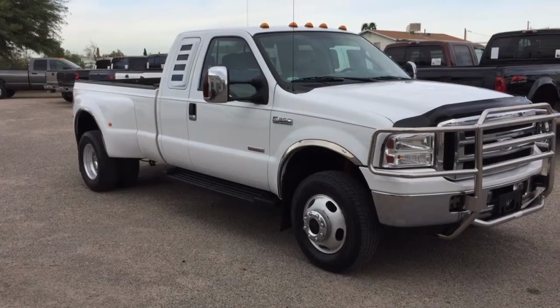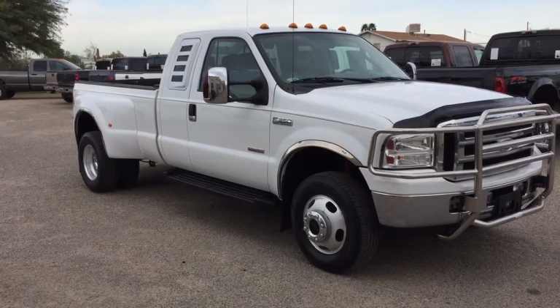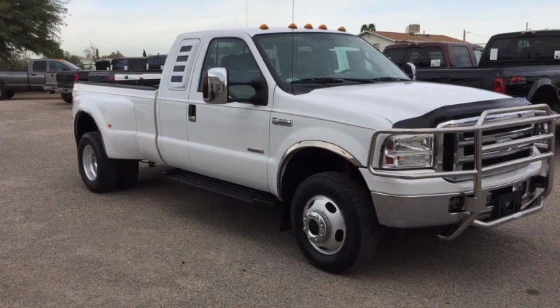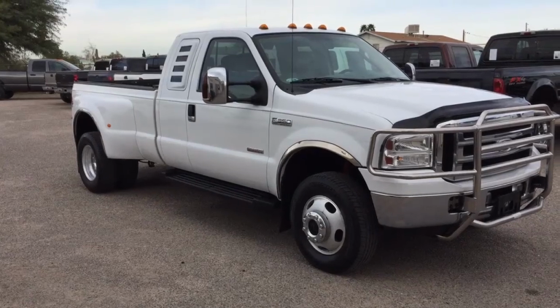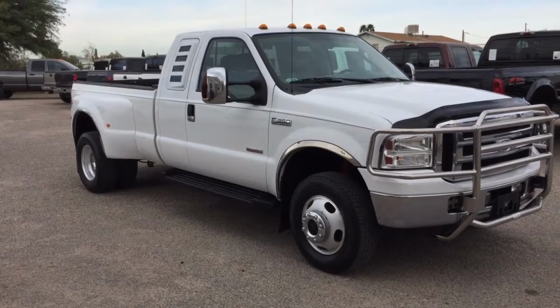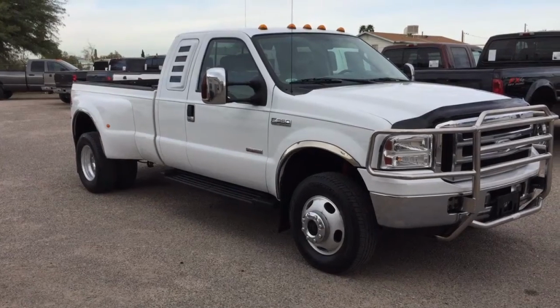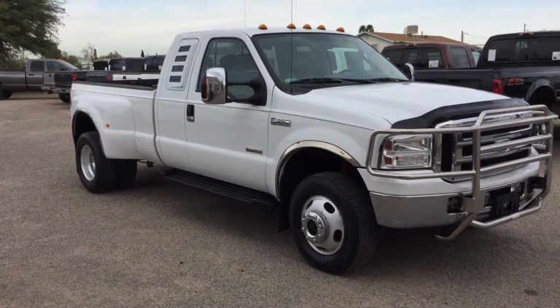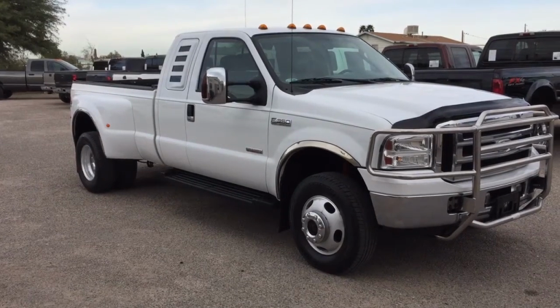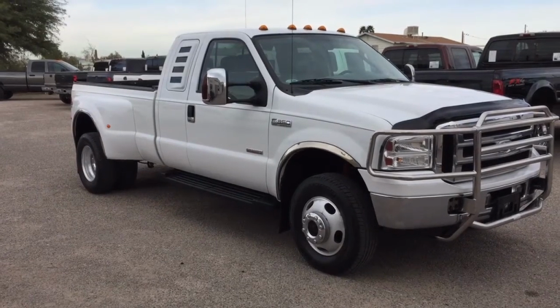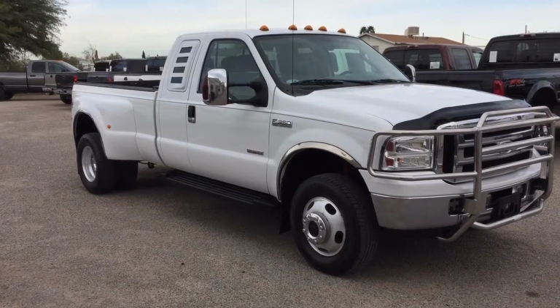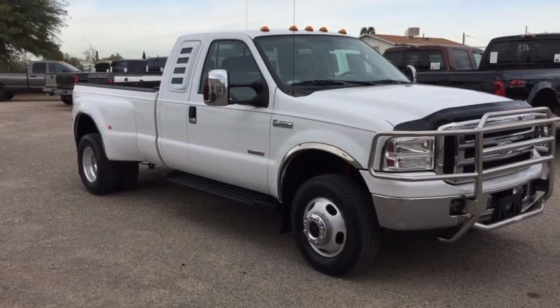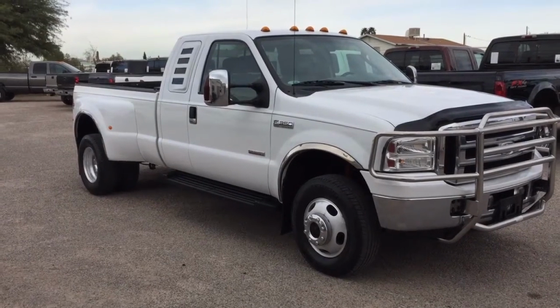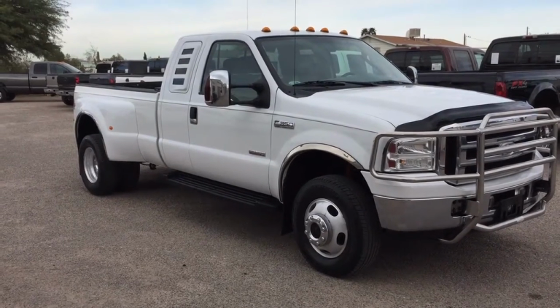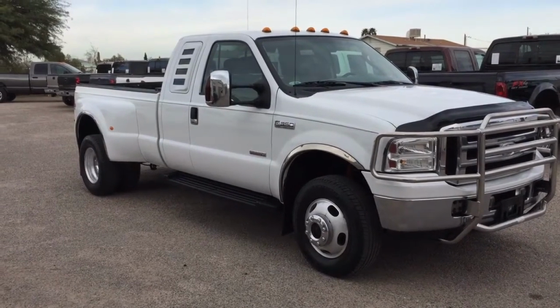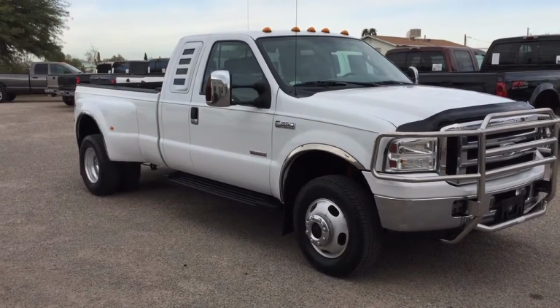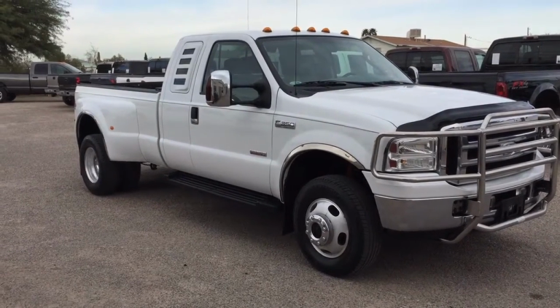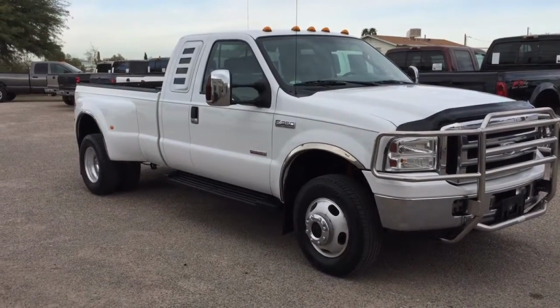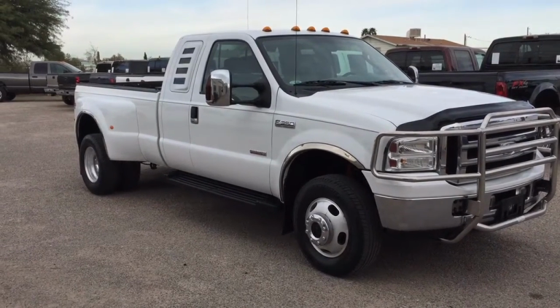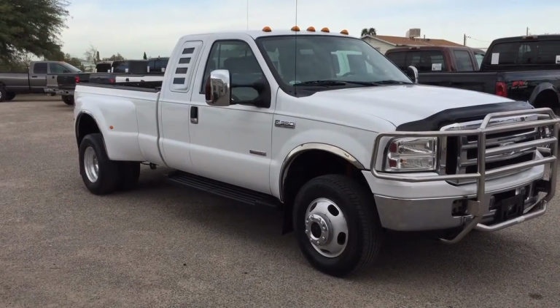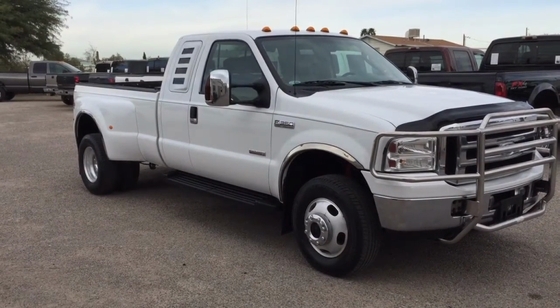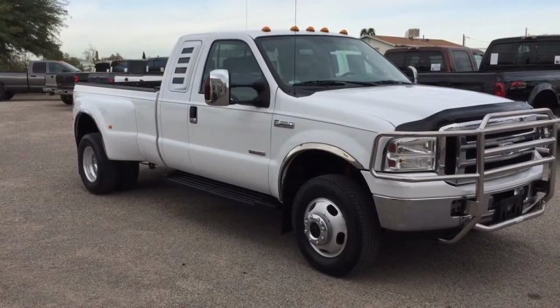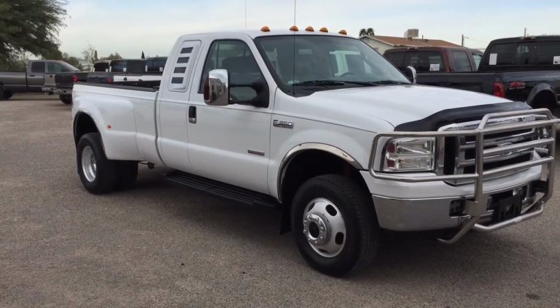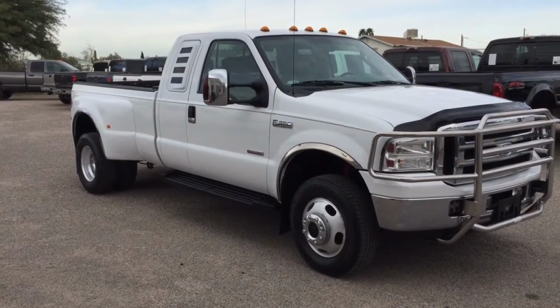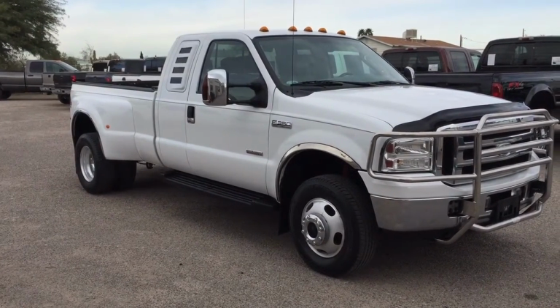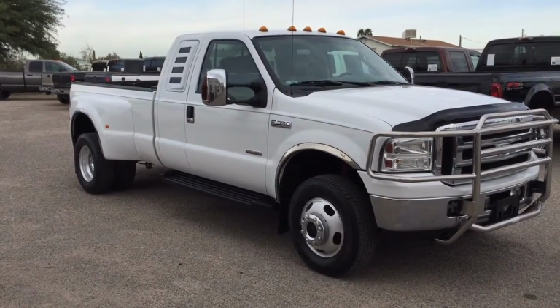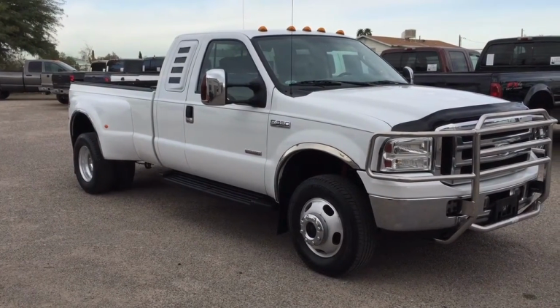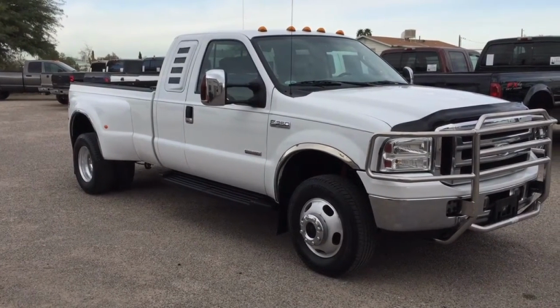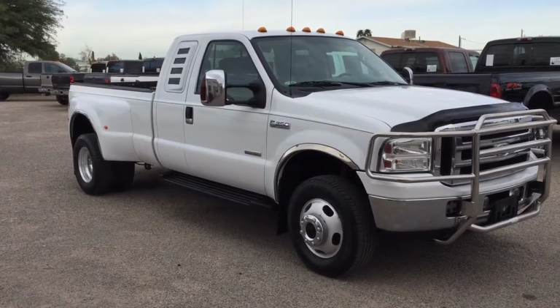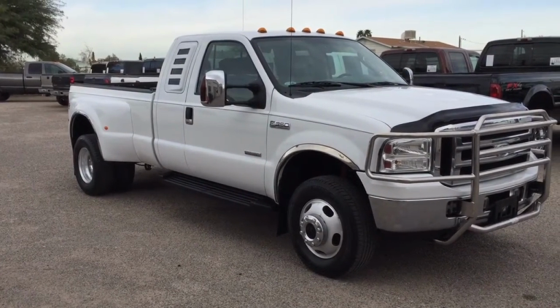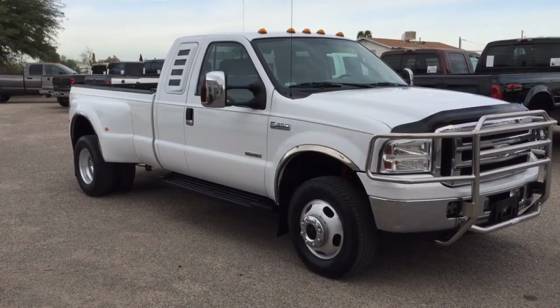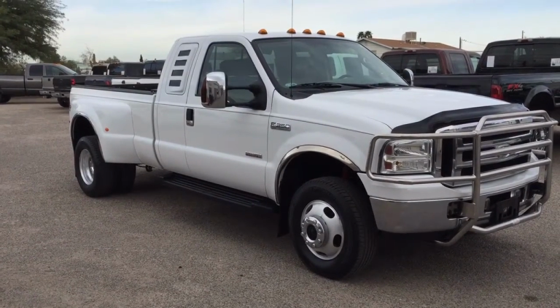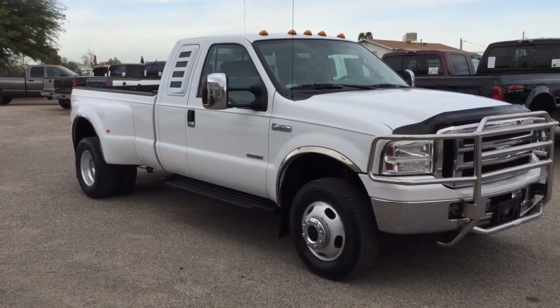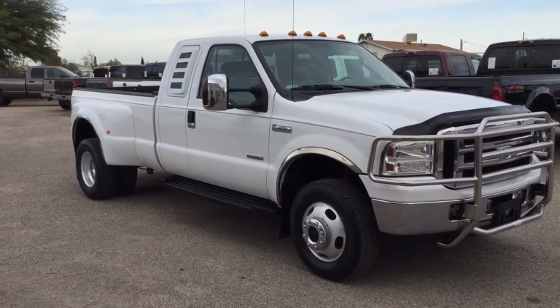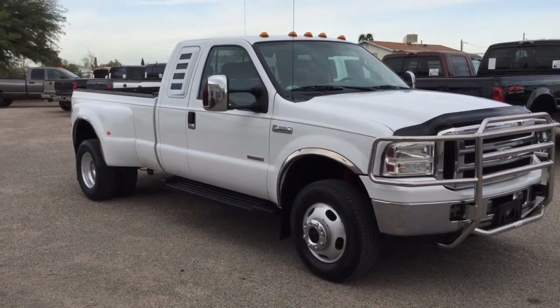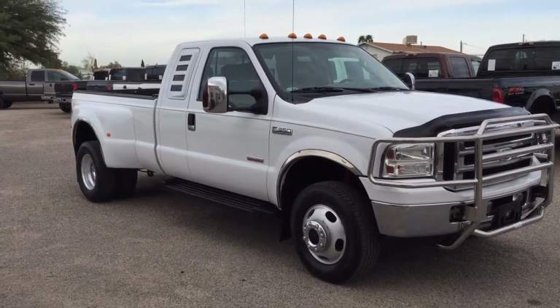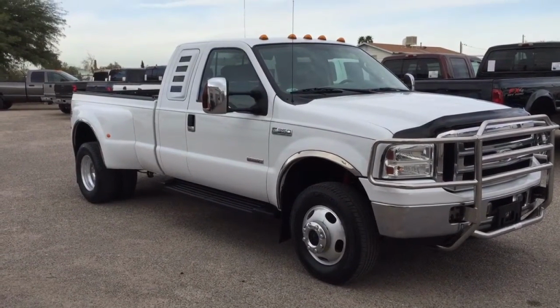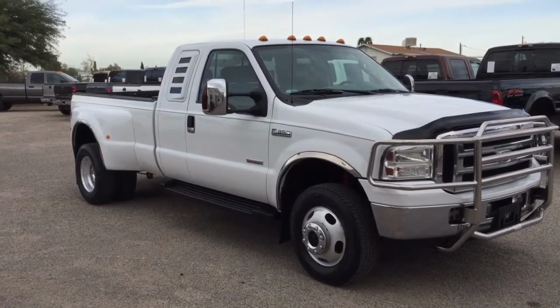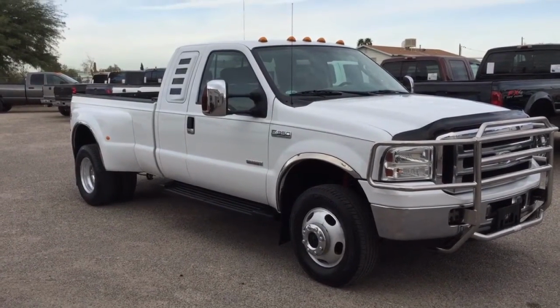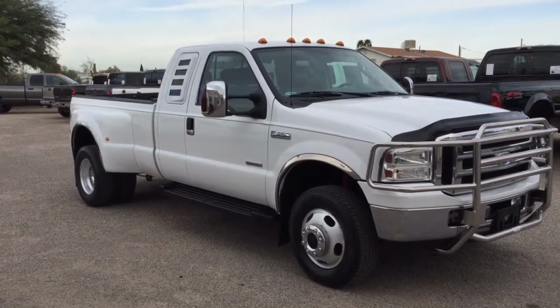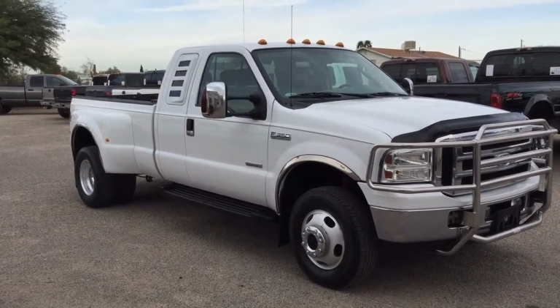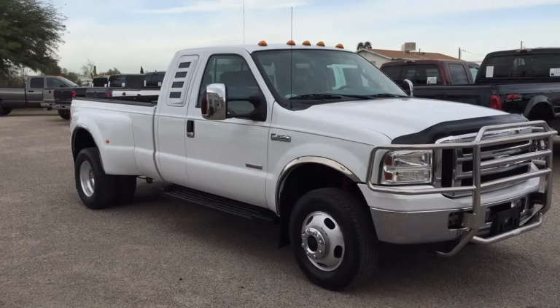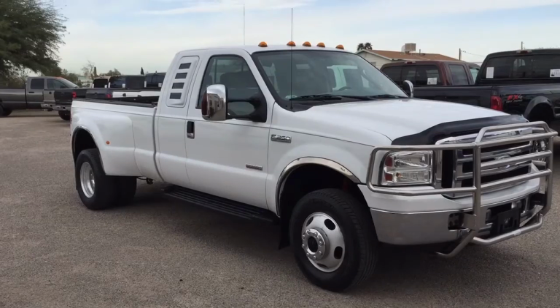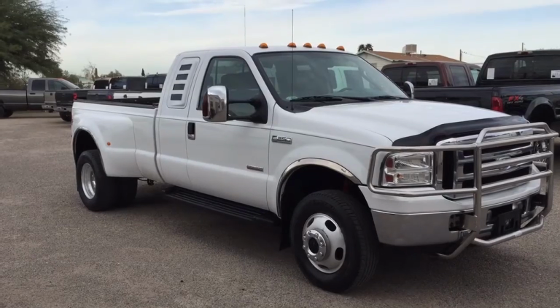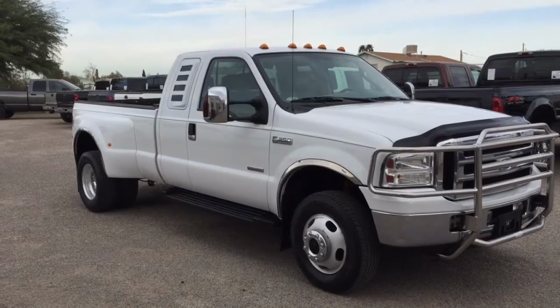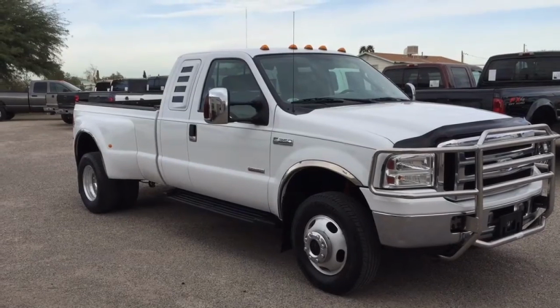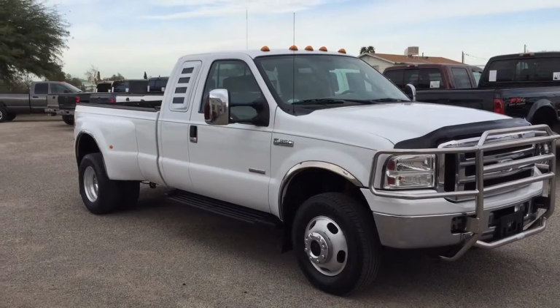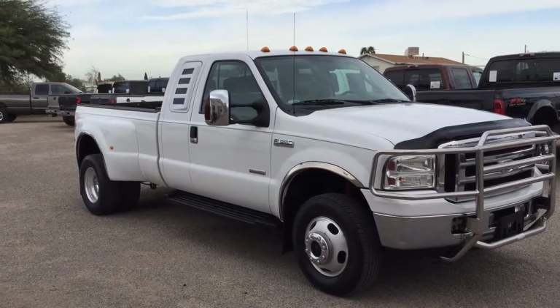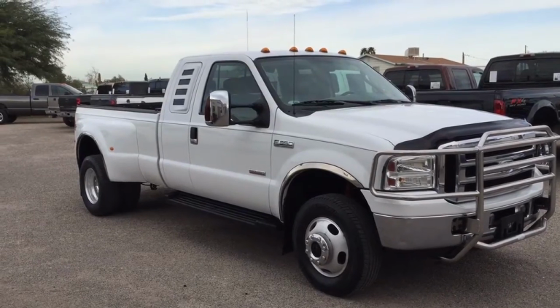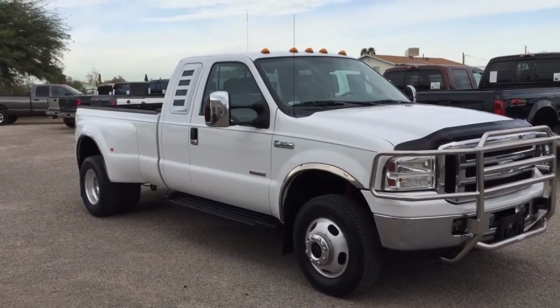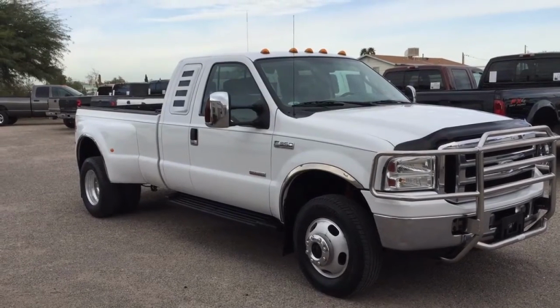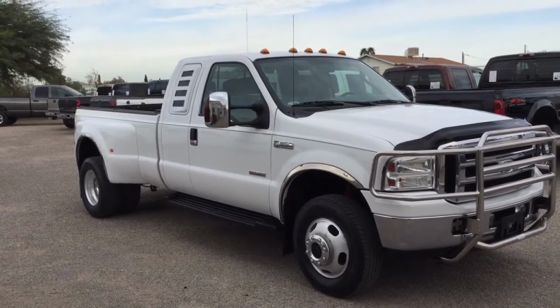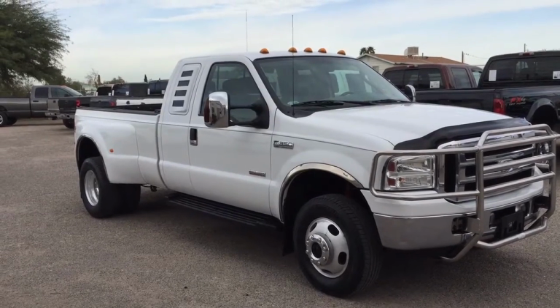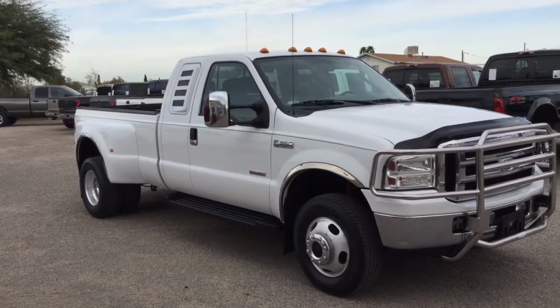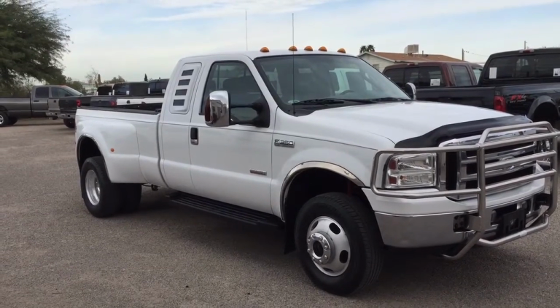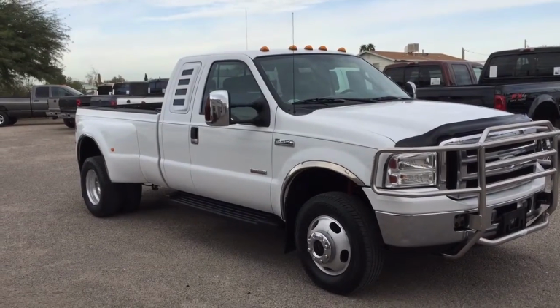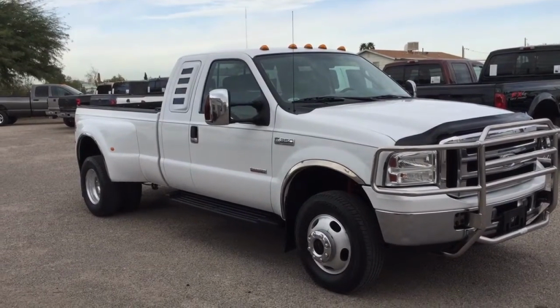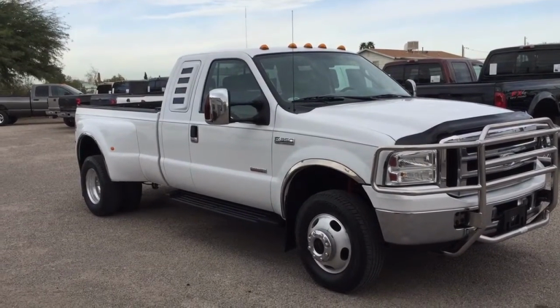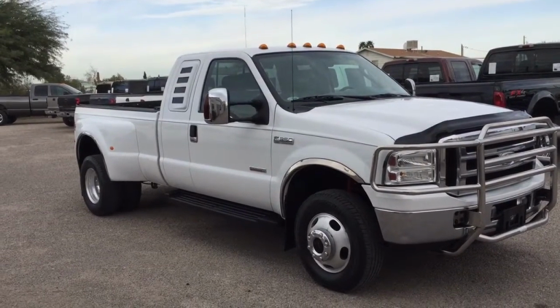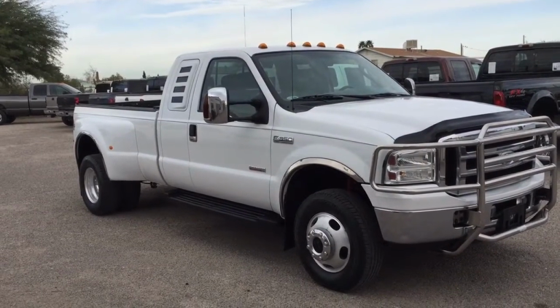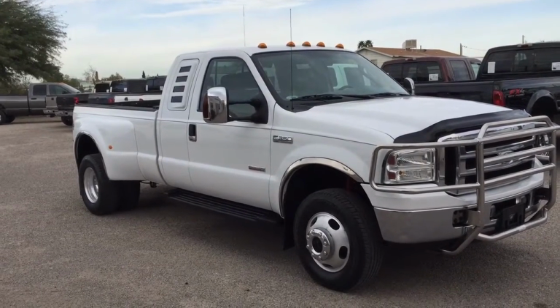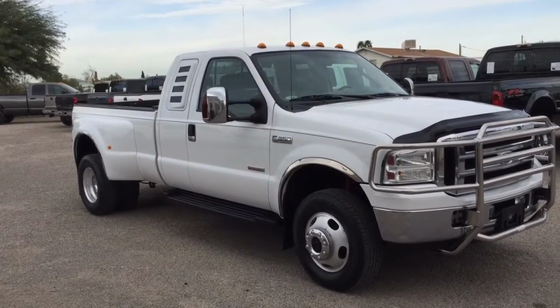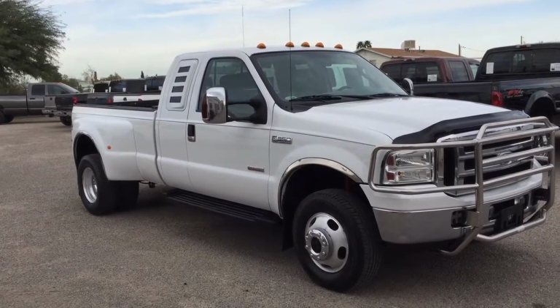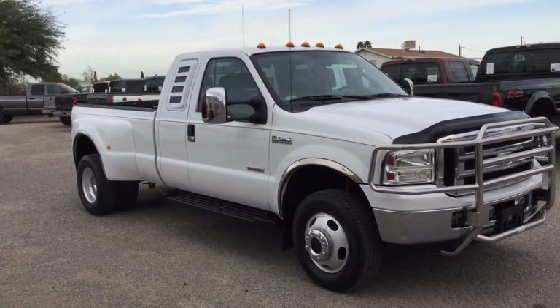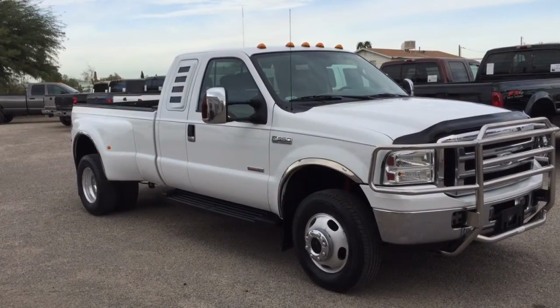This is Roger with Wheel Kinetics in Tucson, Arizona. We're selling this truck as a 2006 Ford F-350 Super Cab.